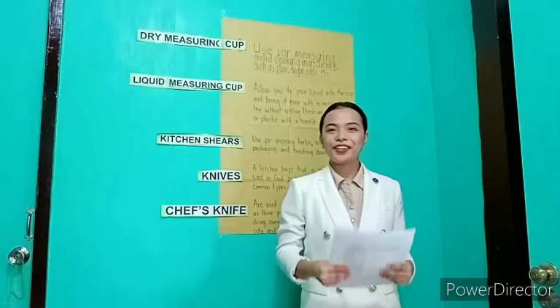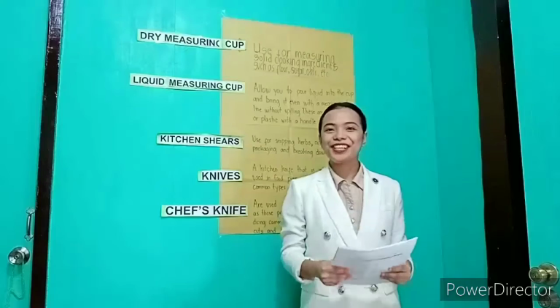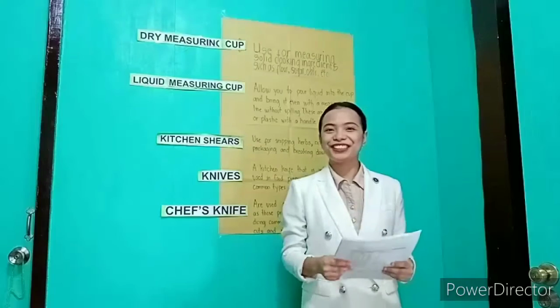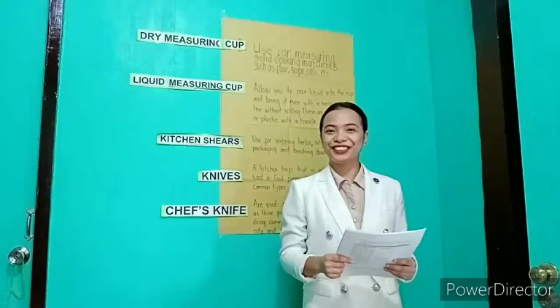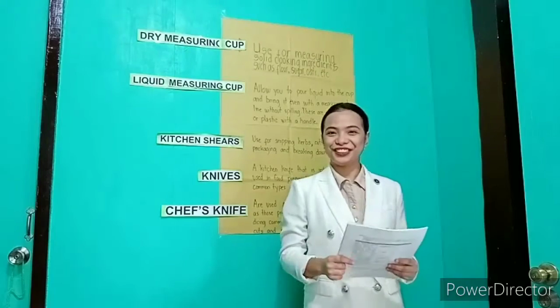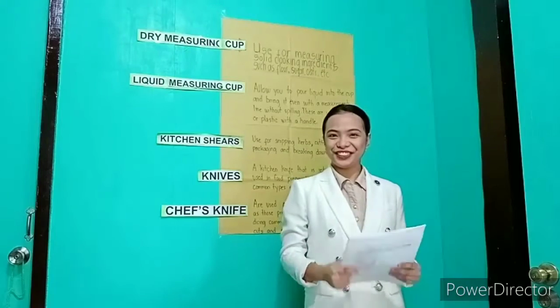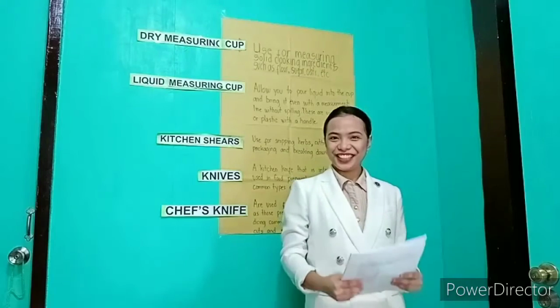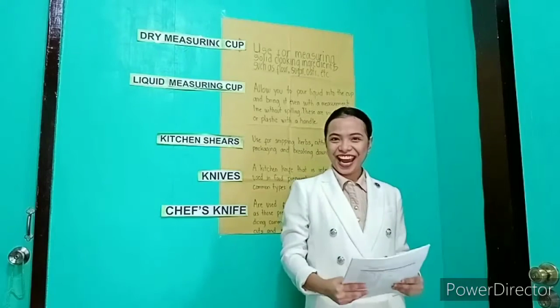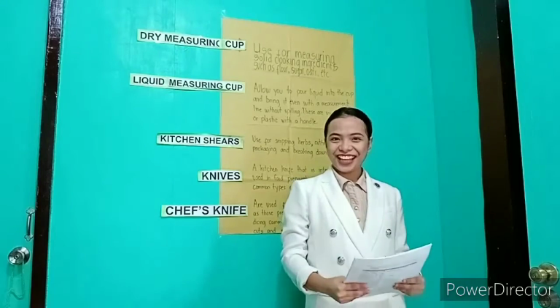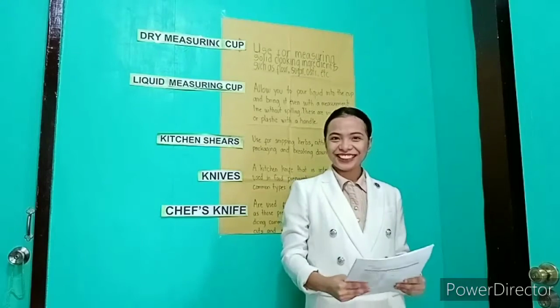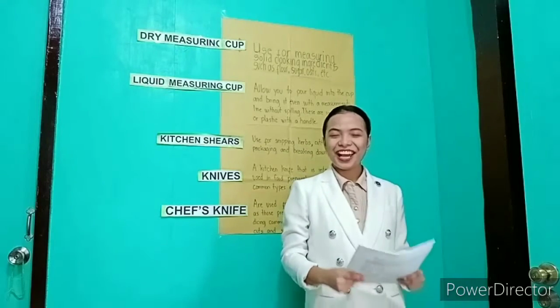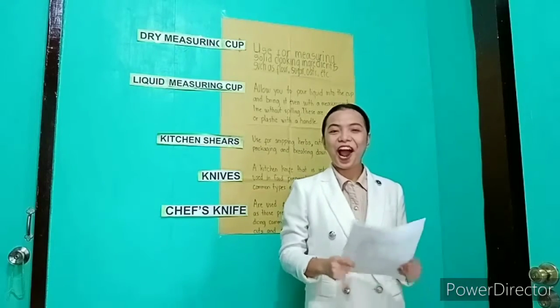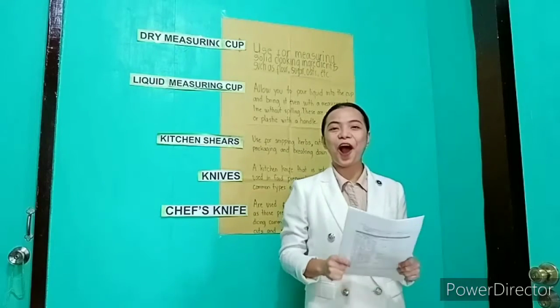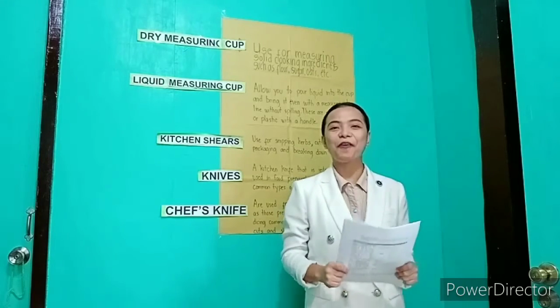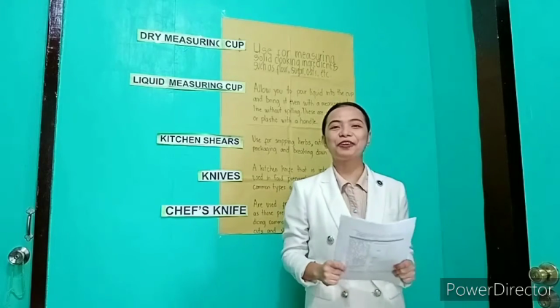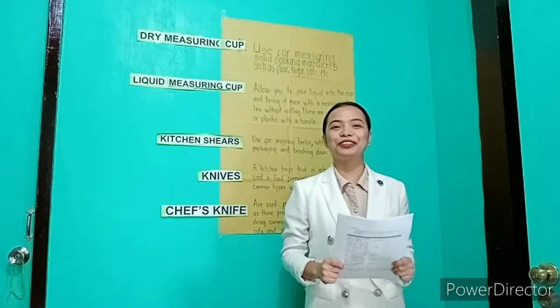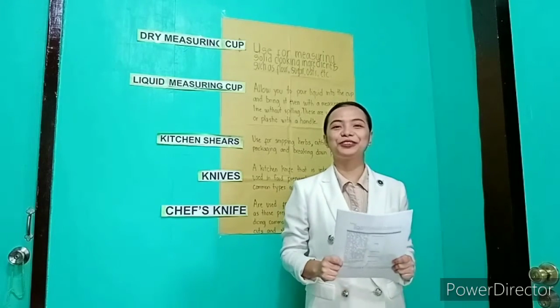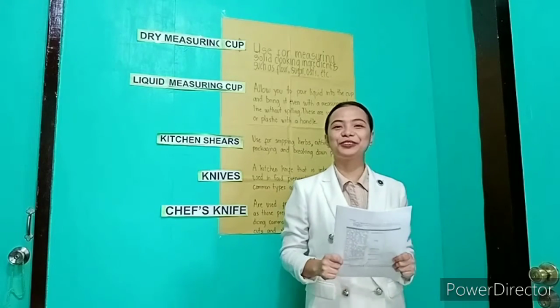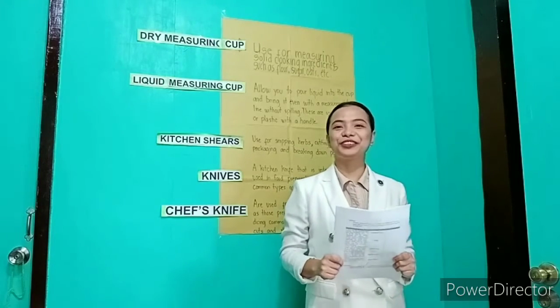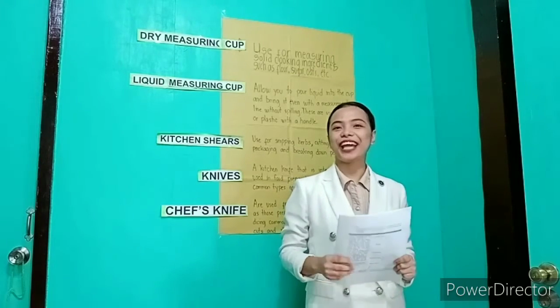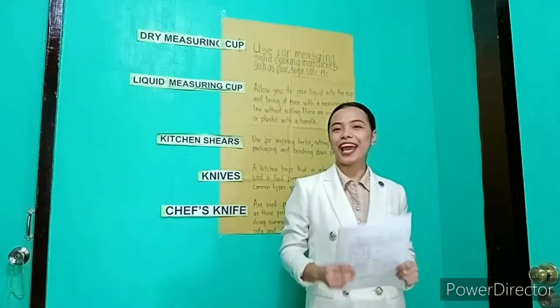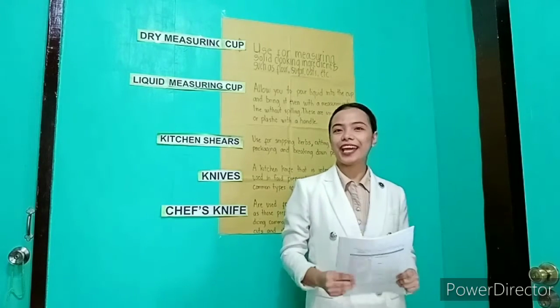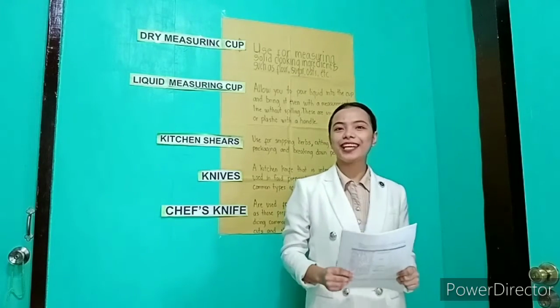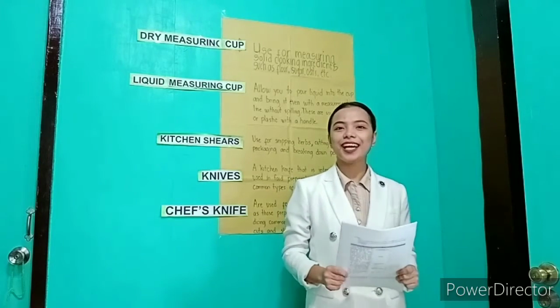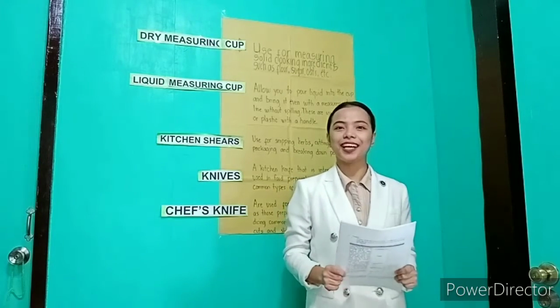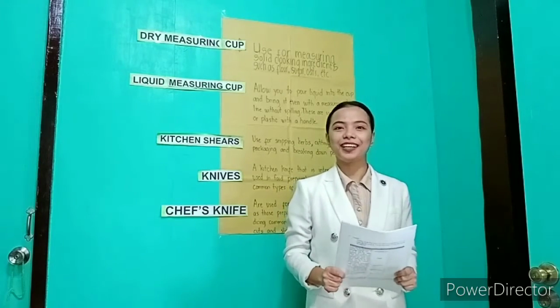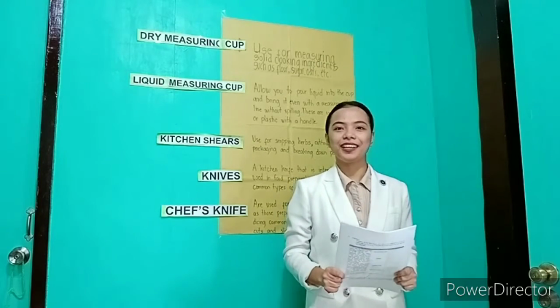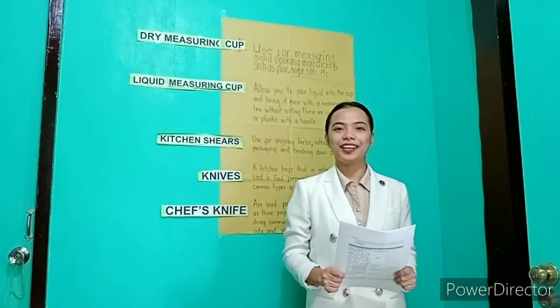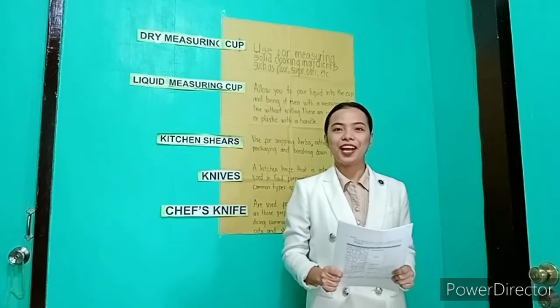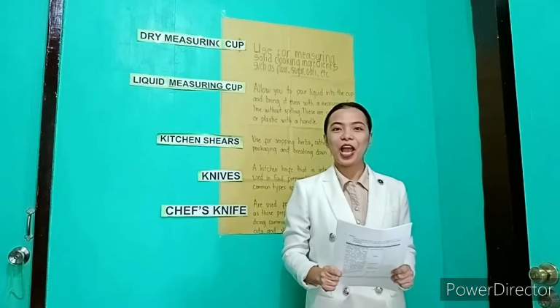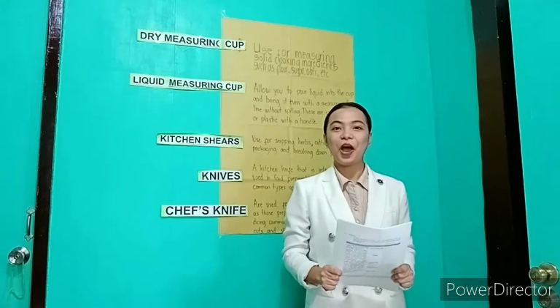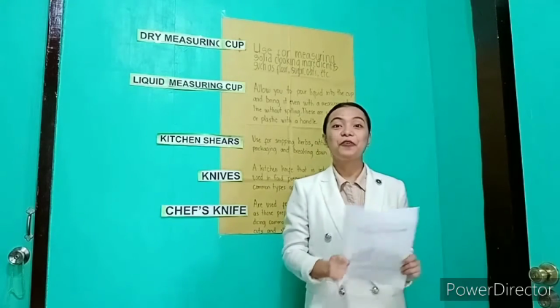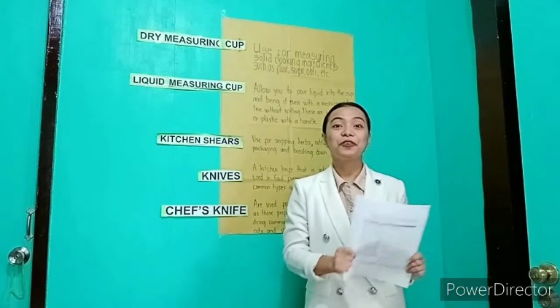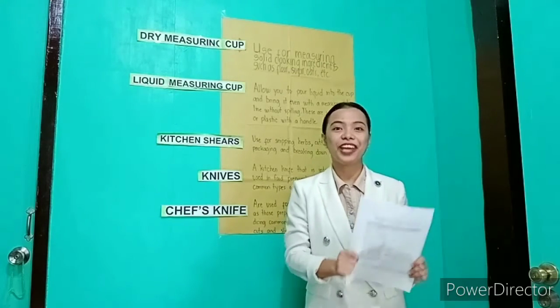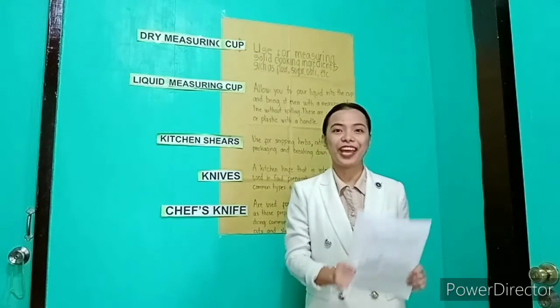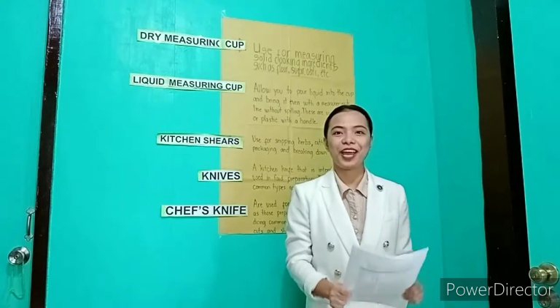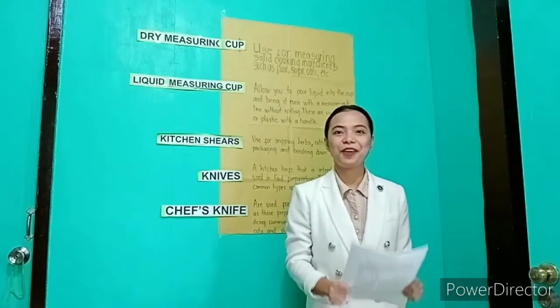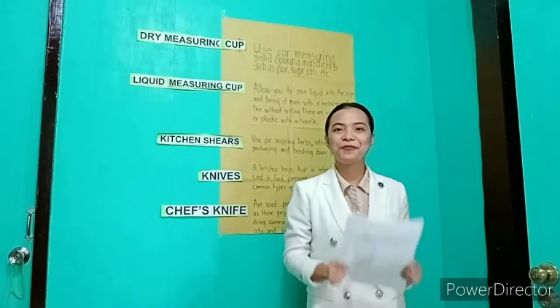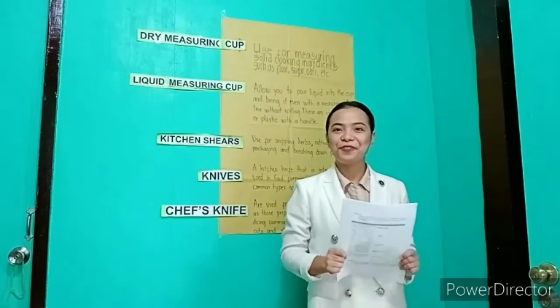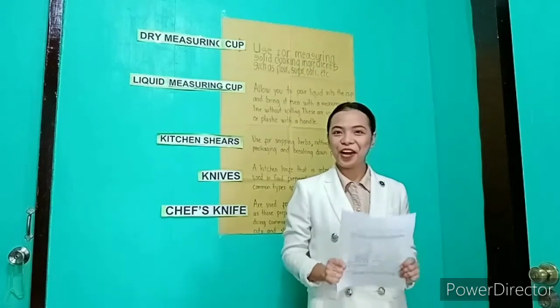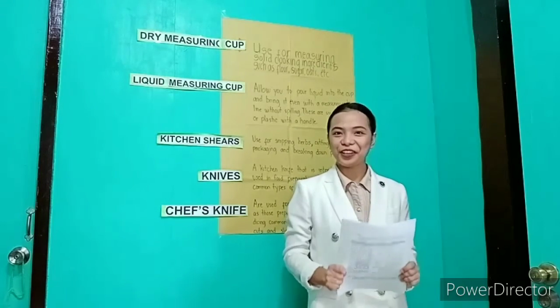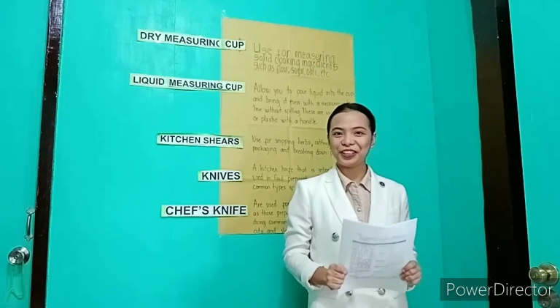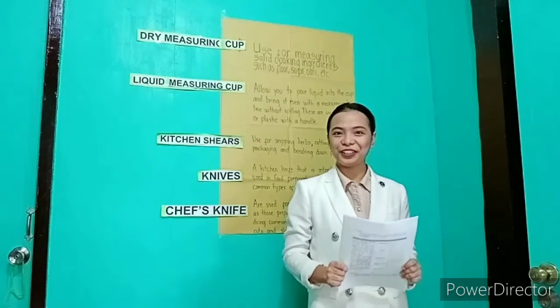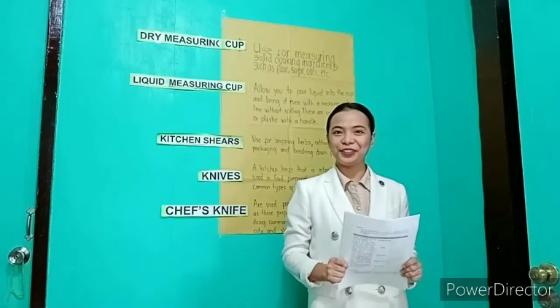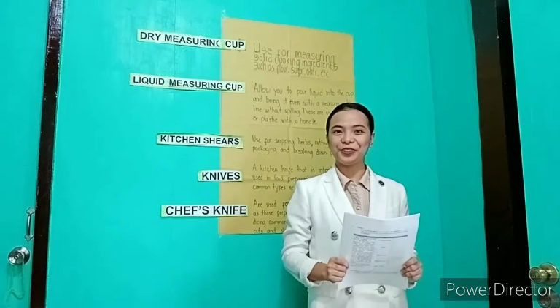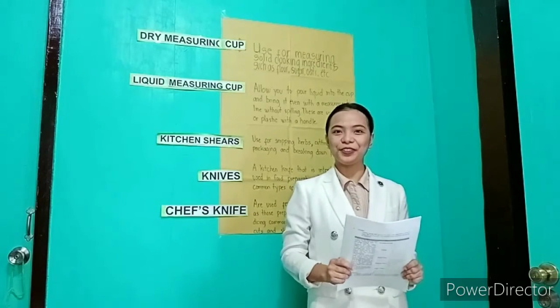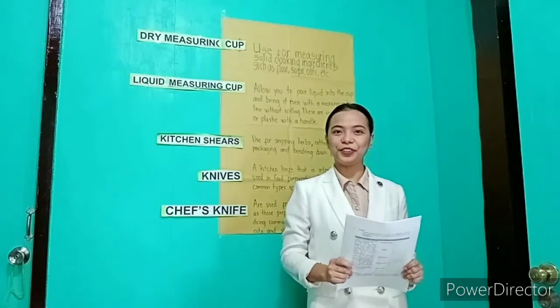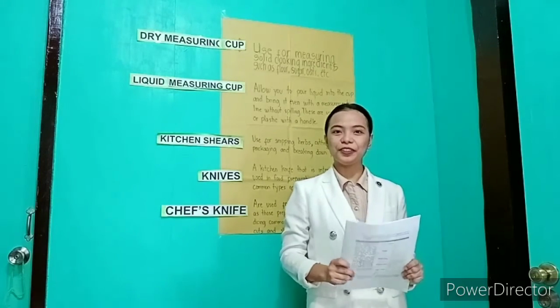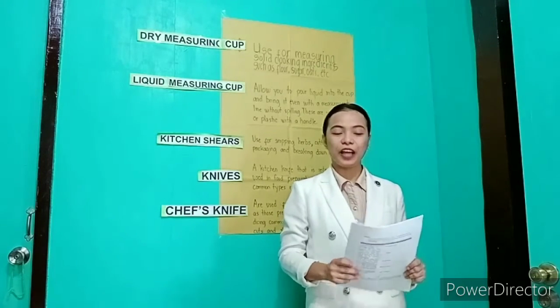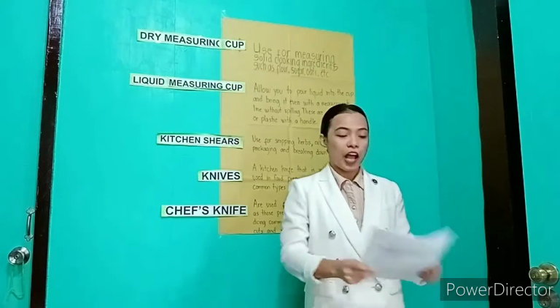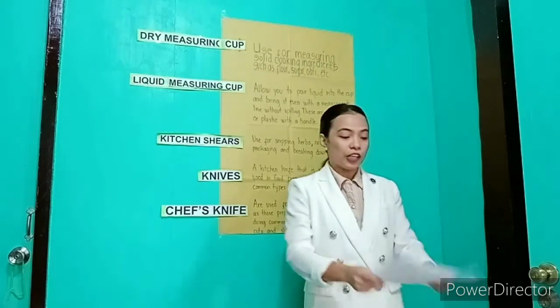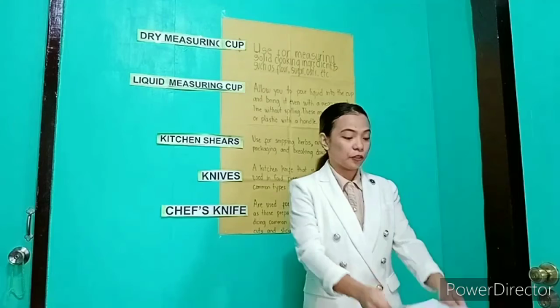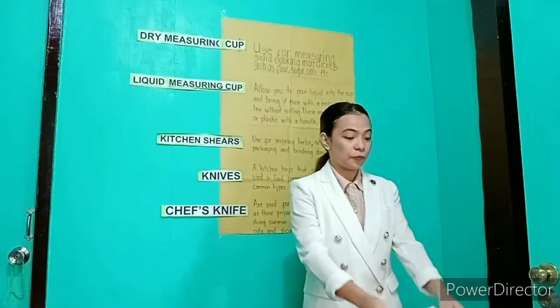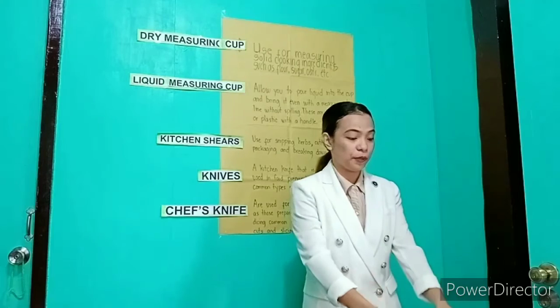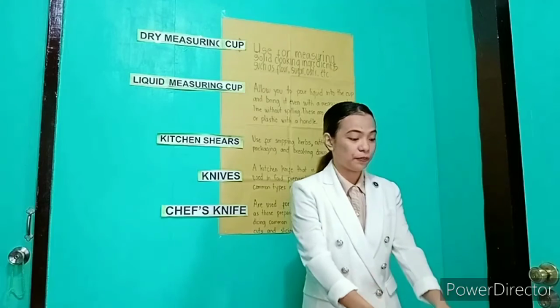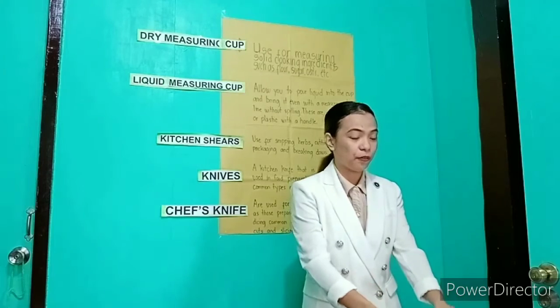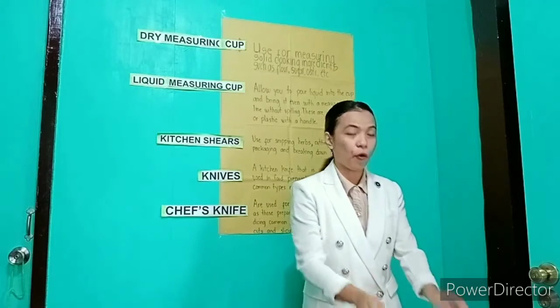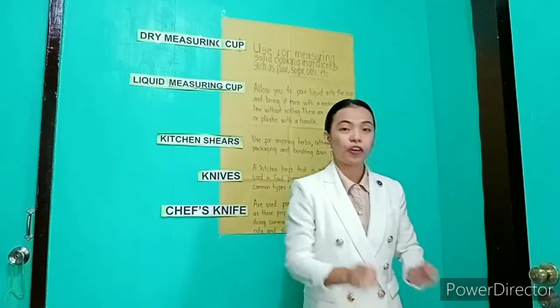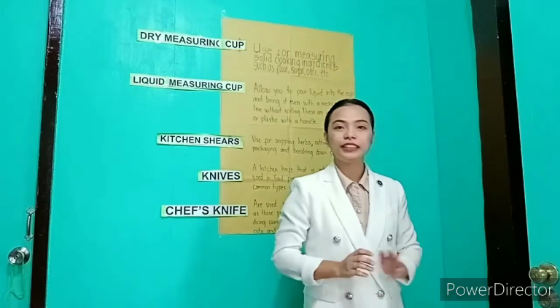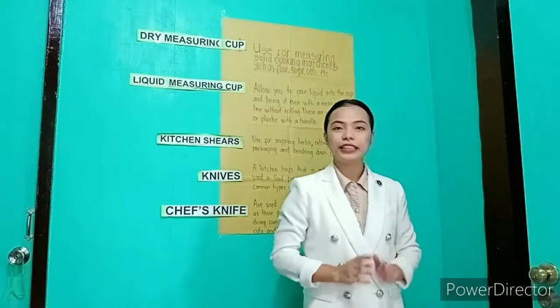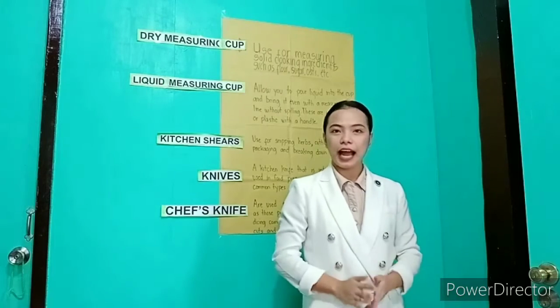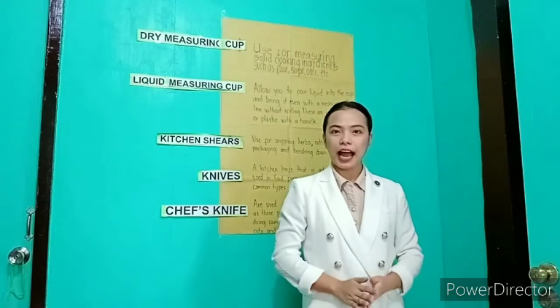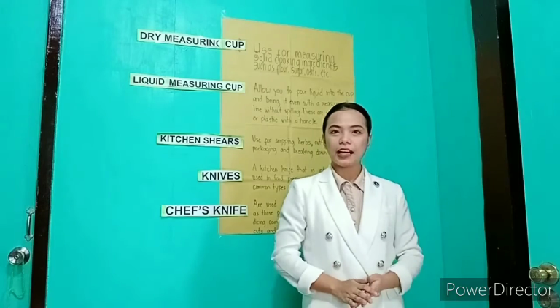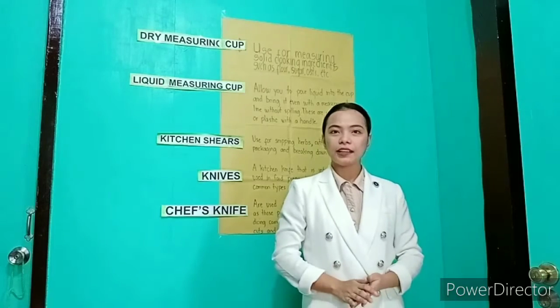Morning students! How are you today? Okay, very good. So before that,